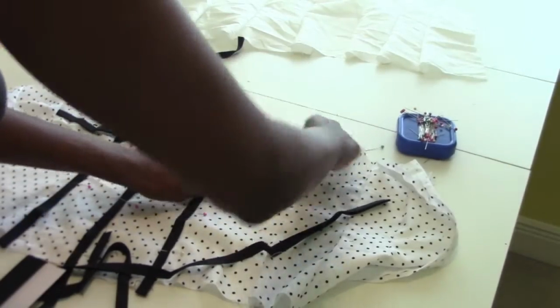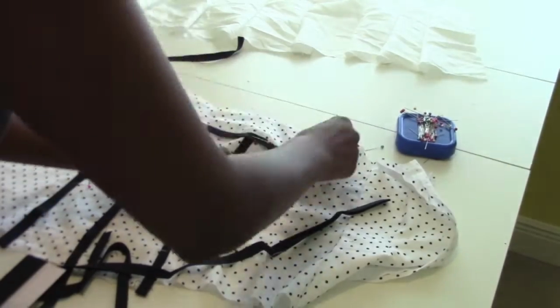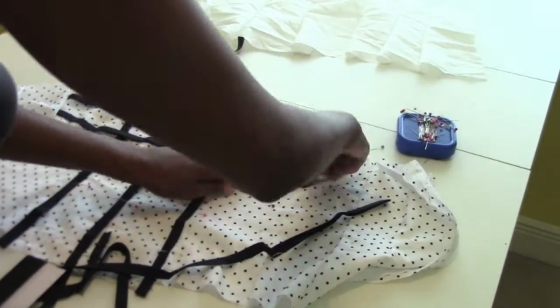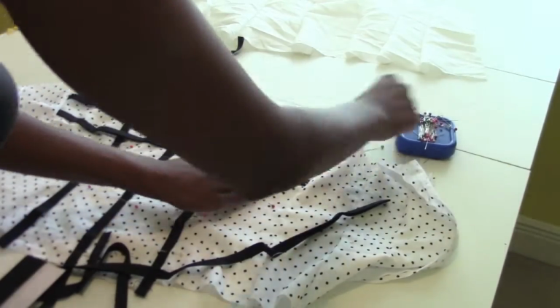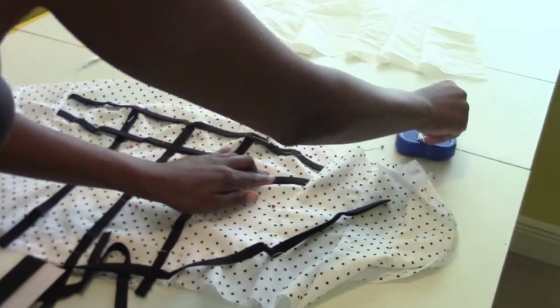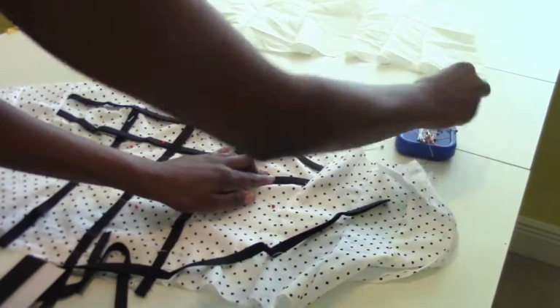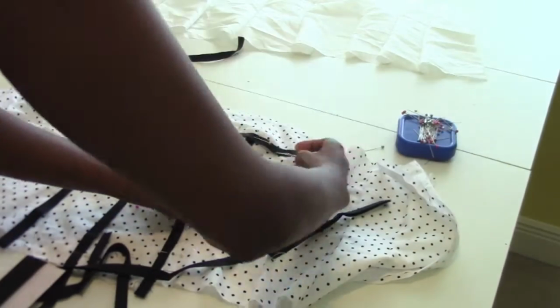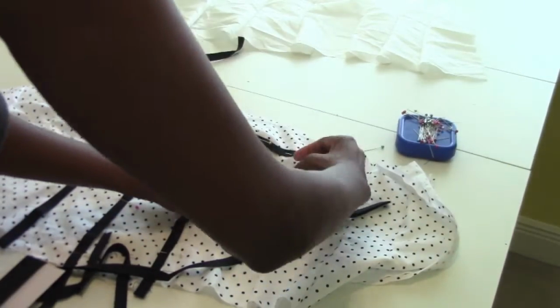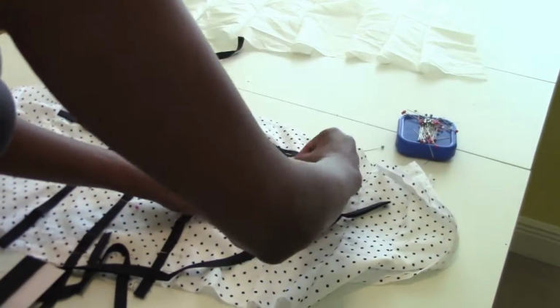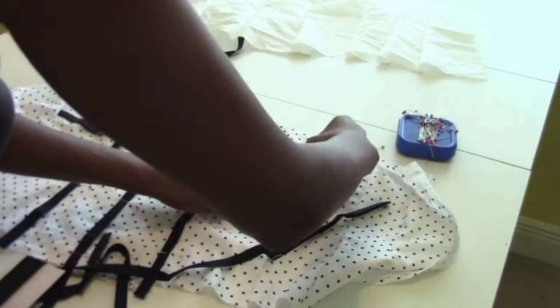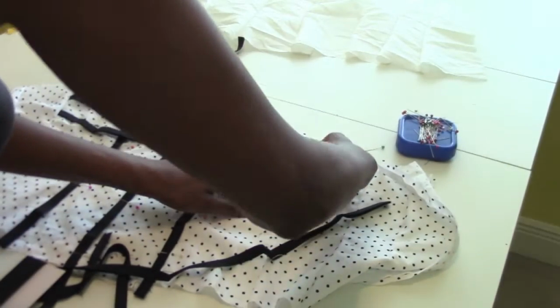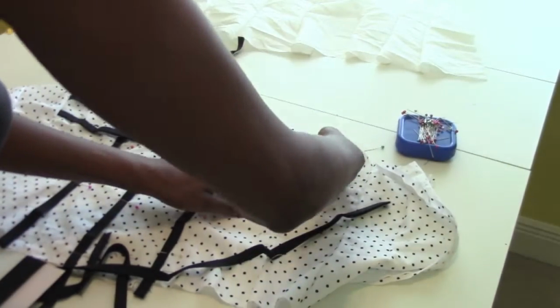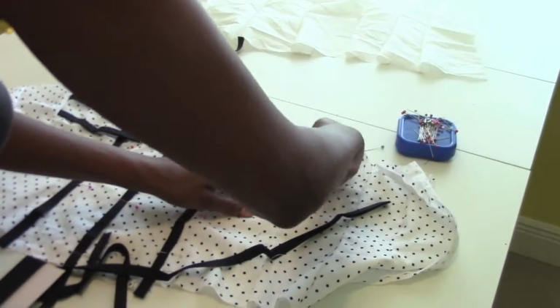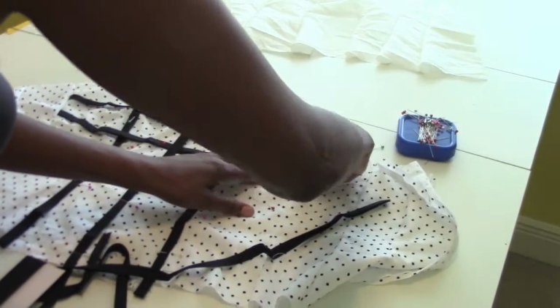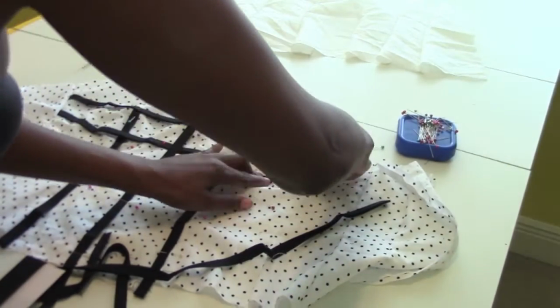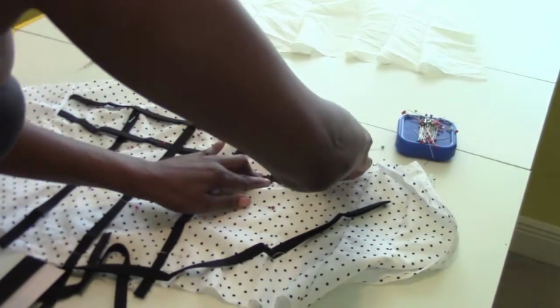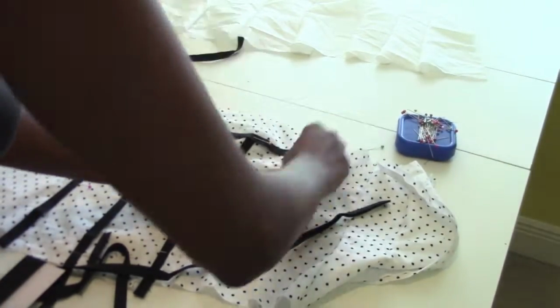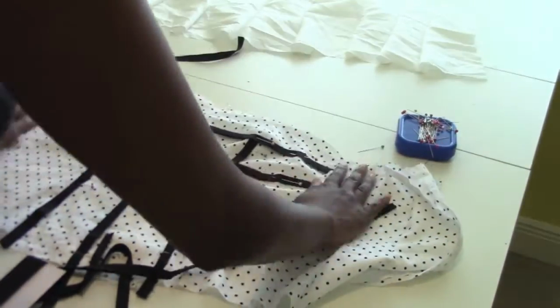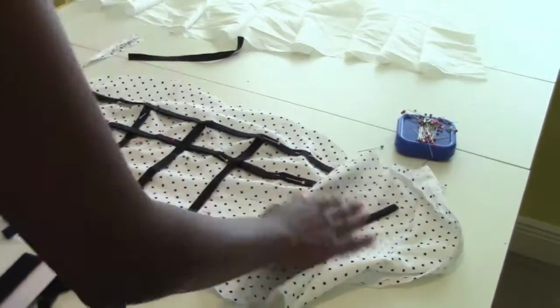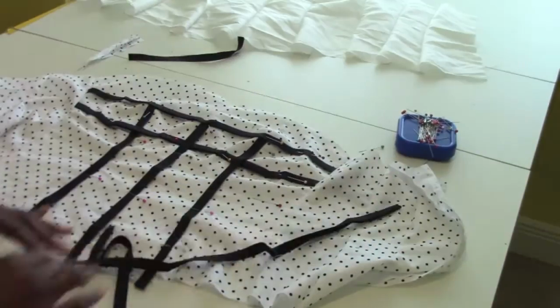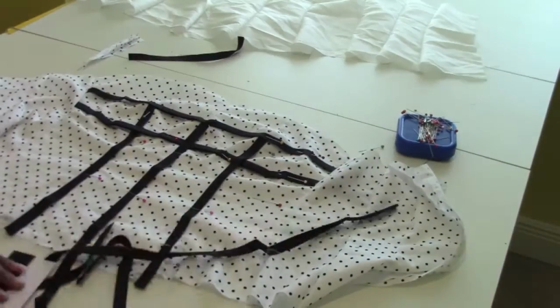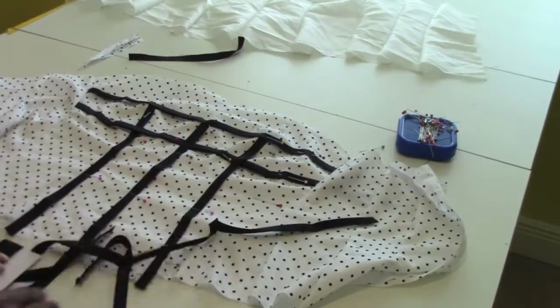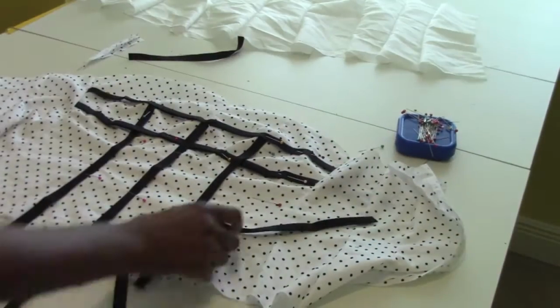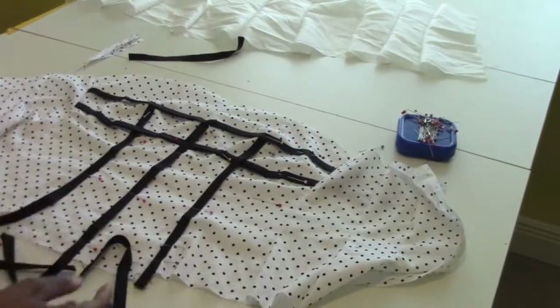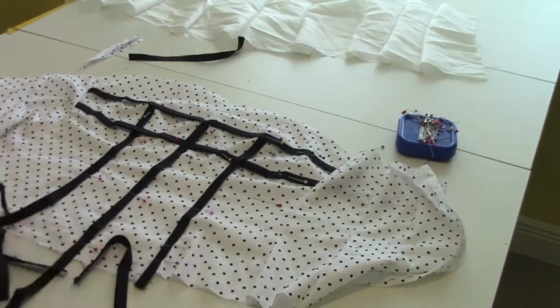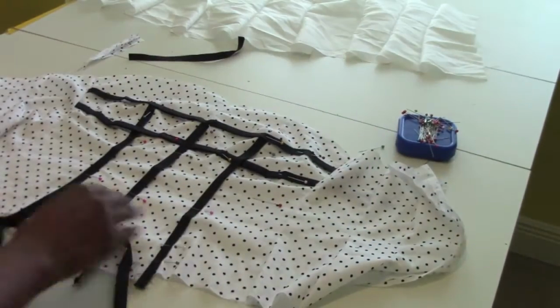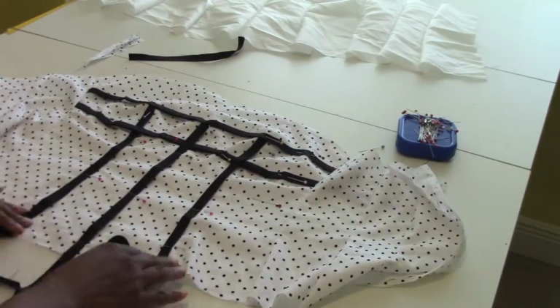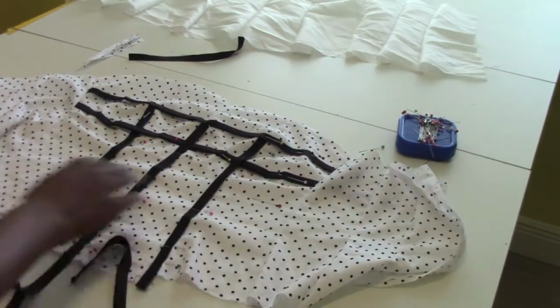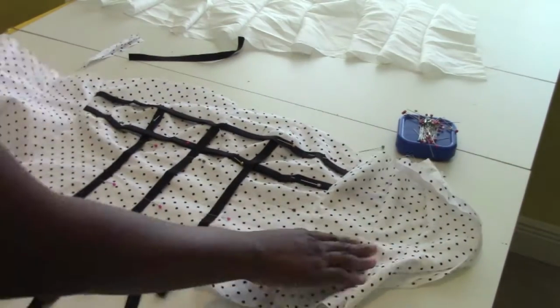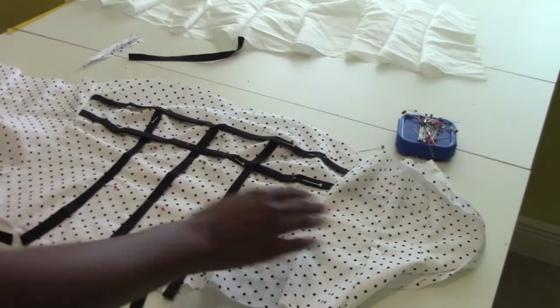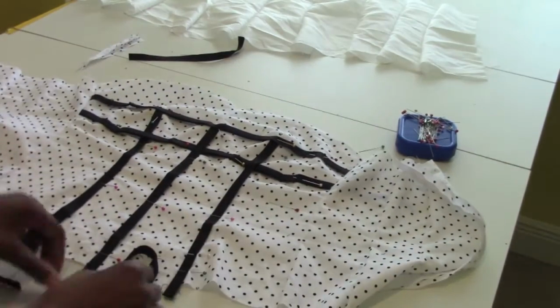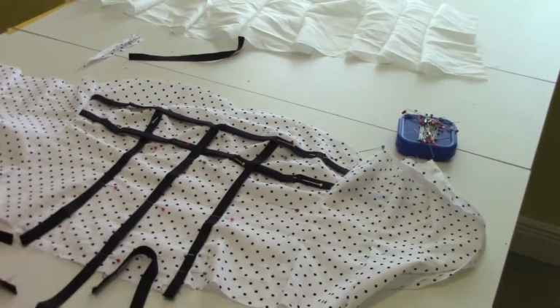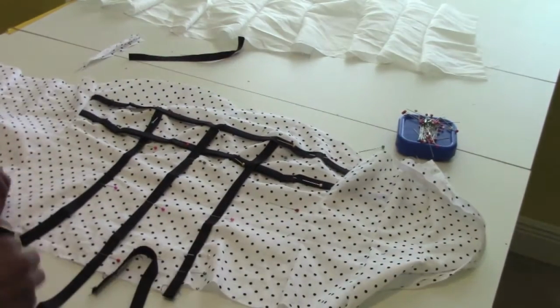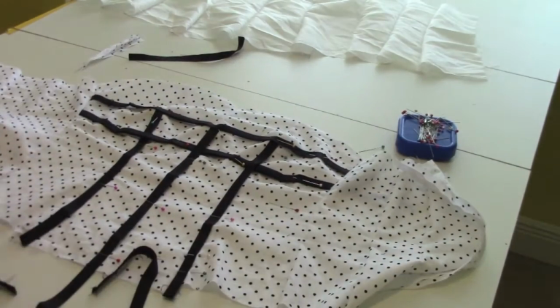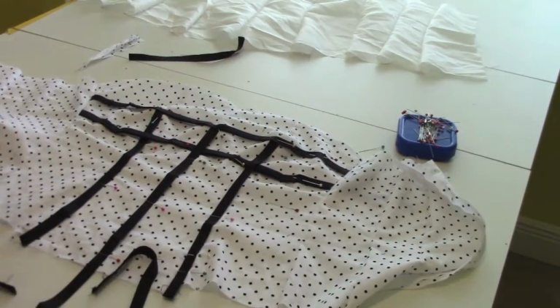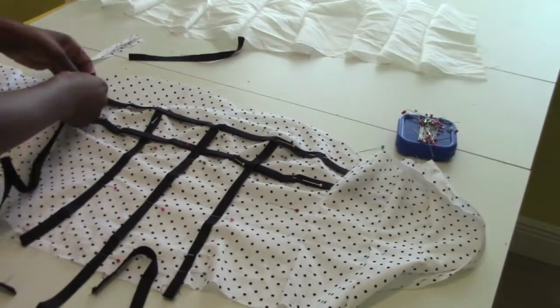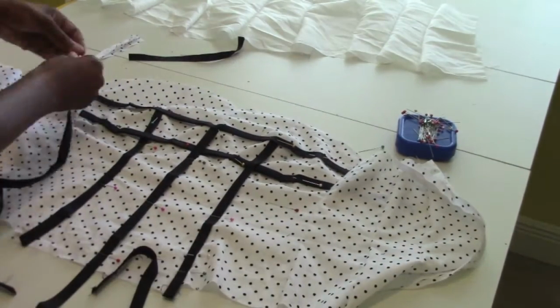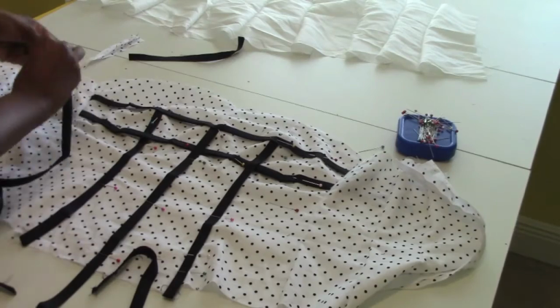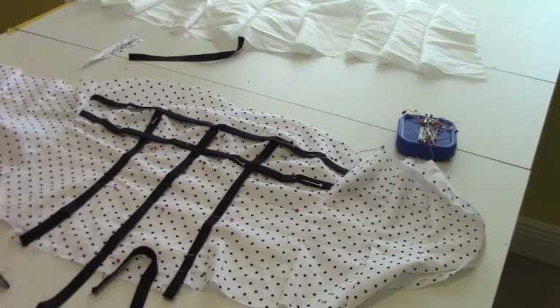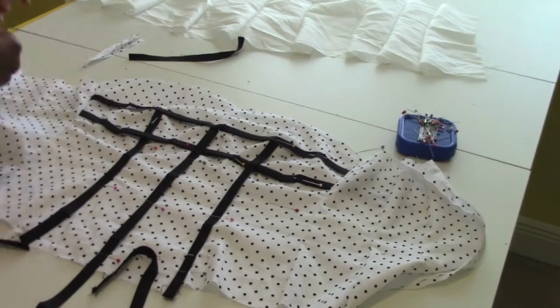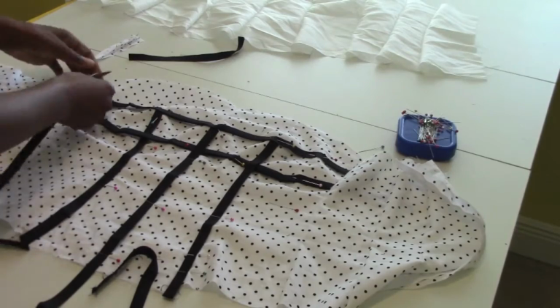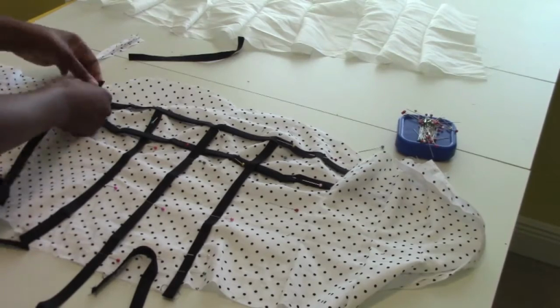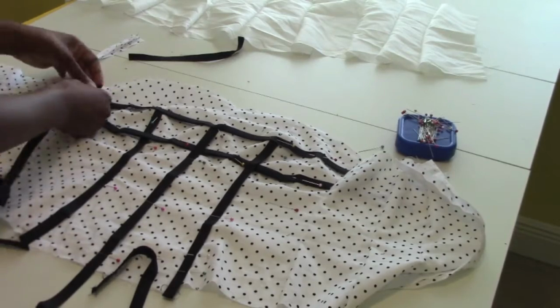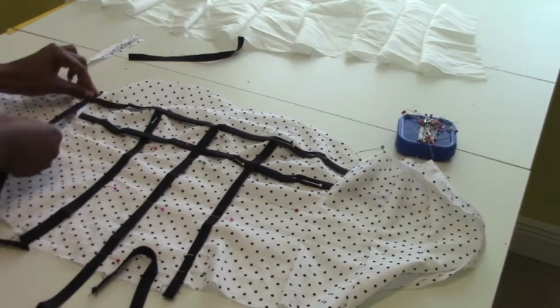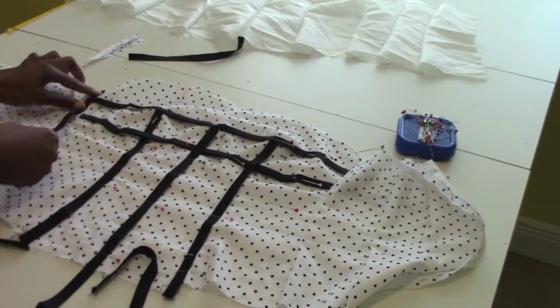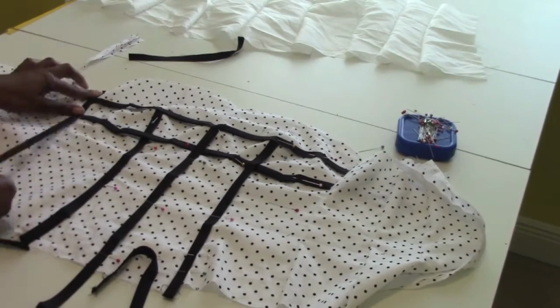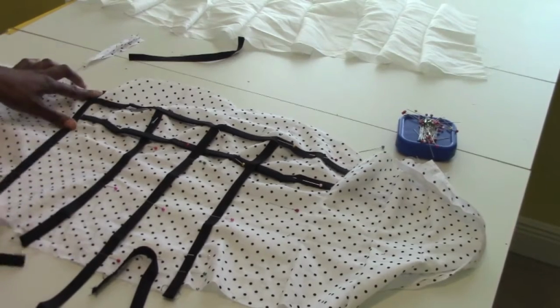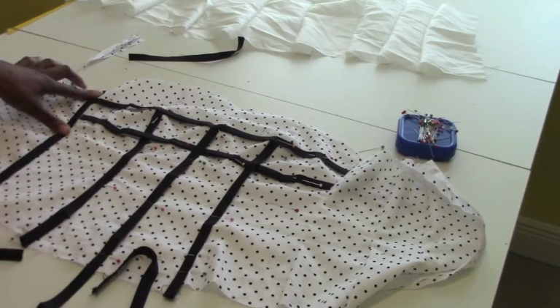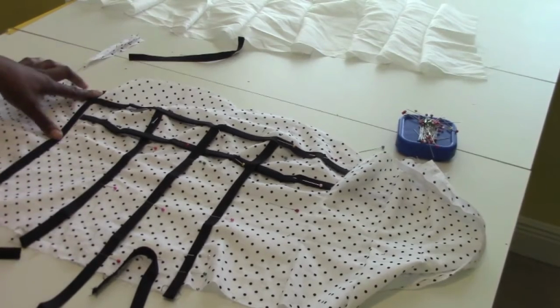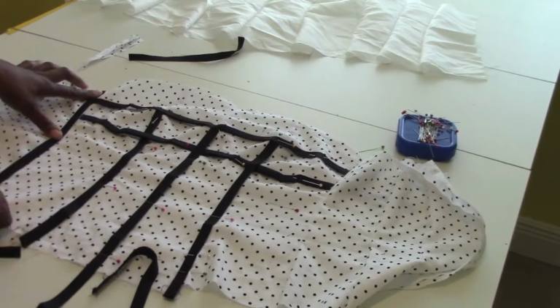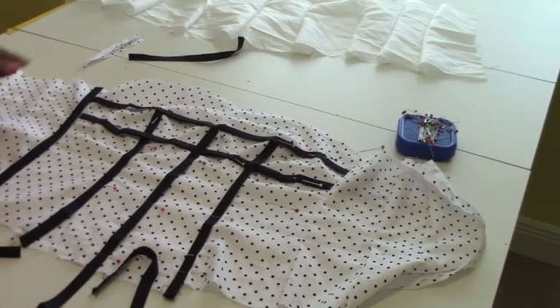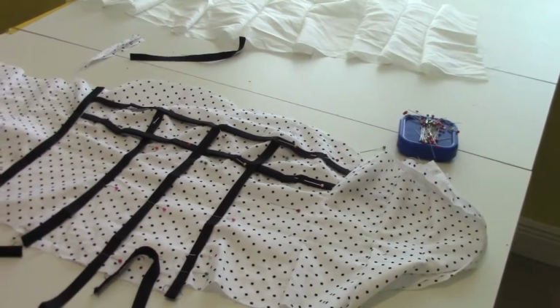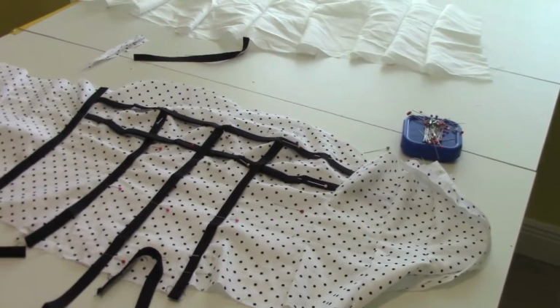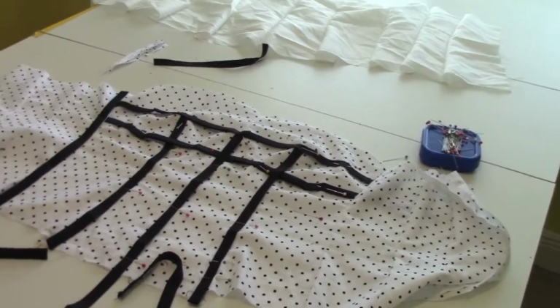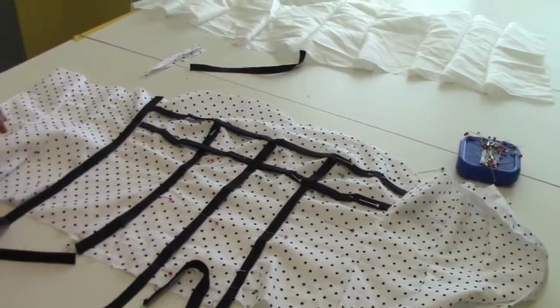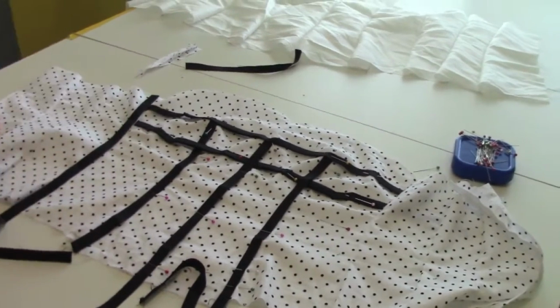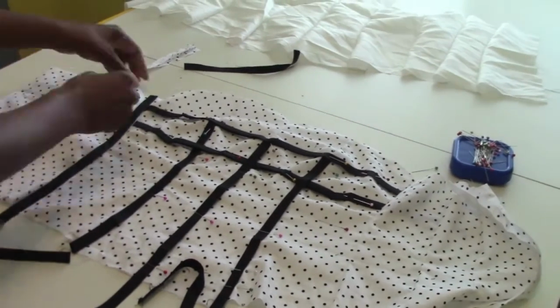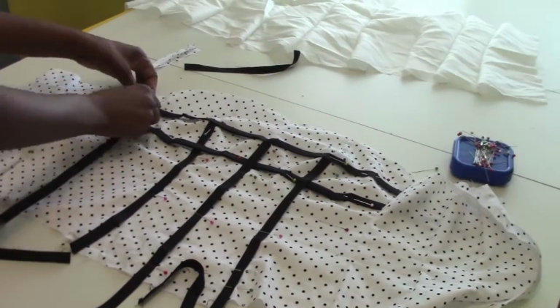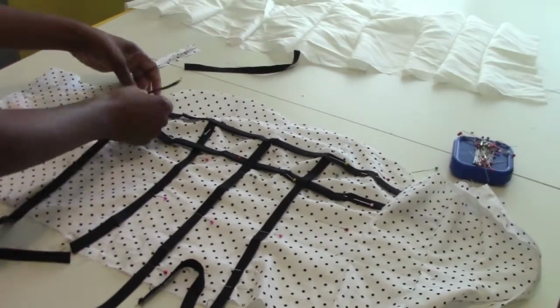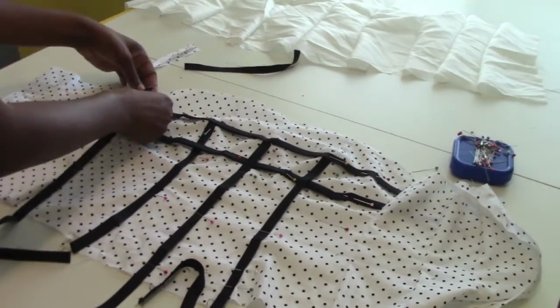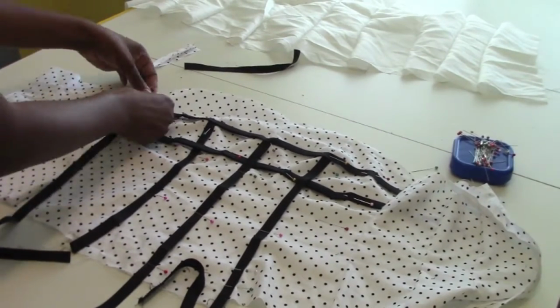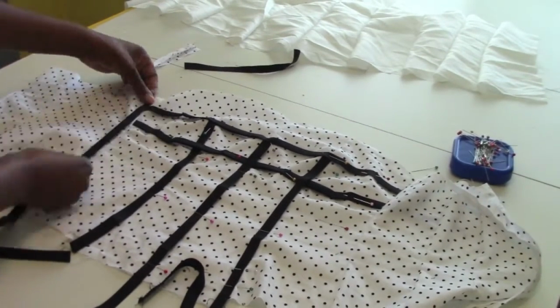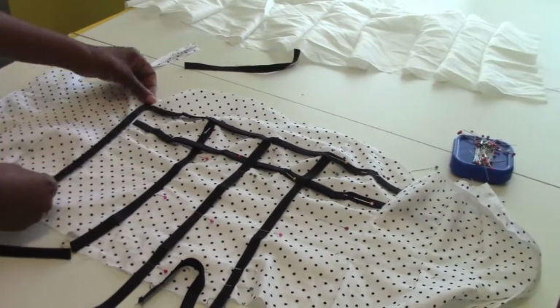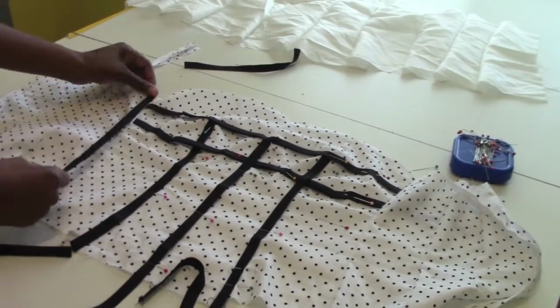Put the bias tape in between each seam — in between the busts. If you don't, it's going to make your chest lay flat, which you don't want.